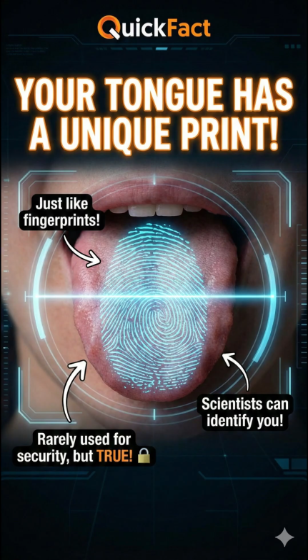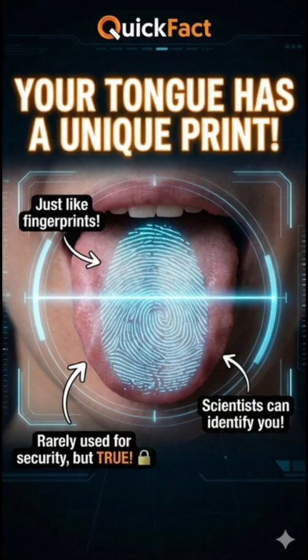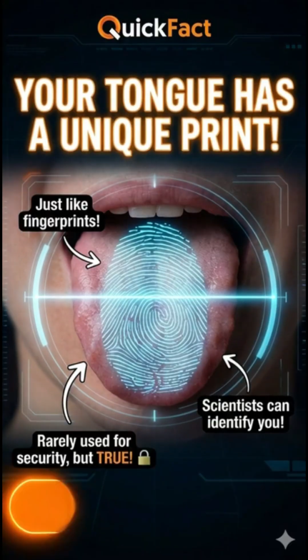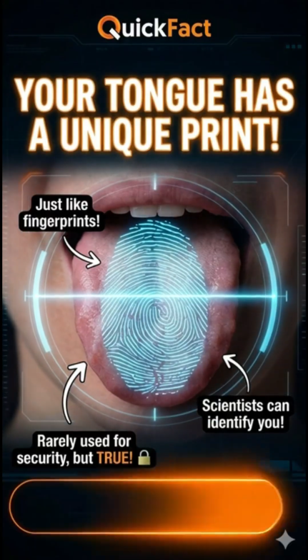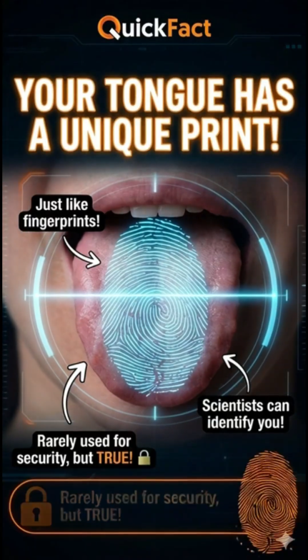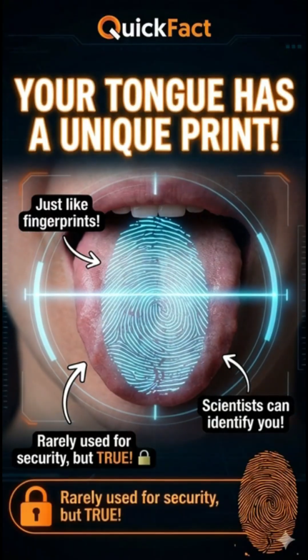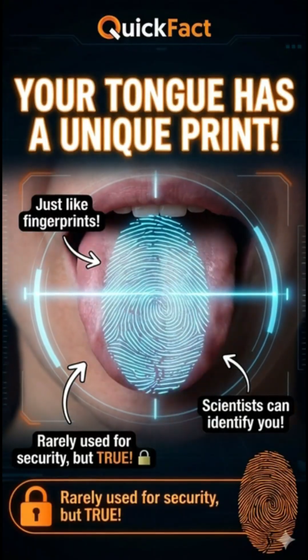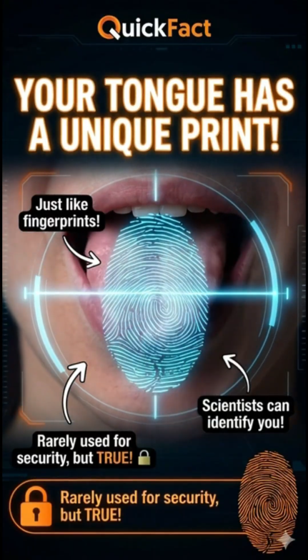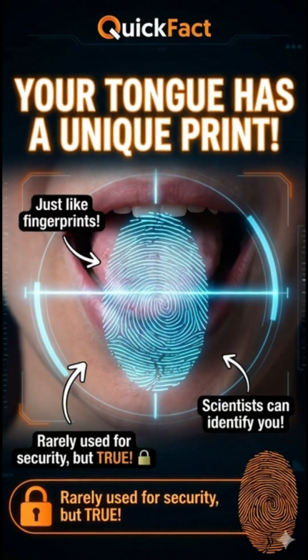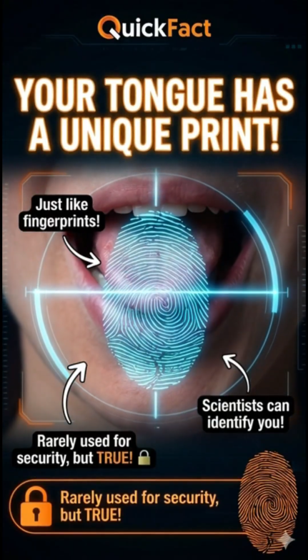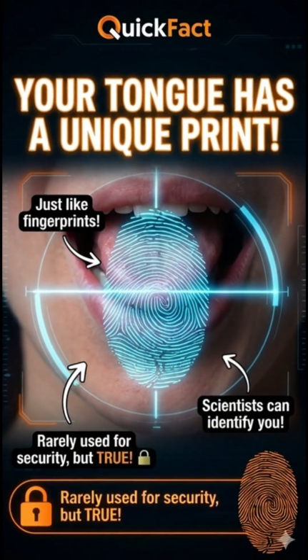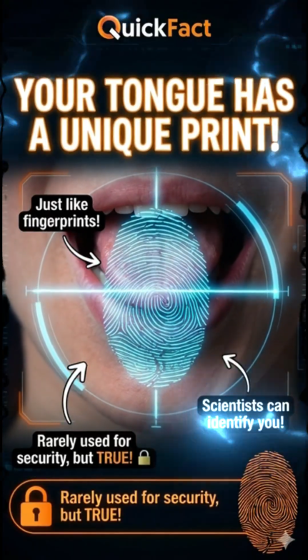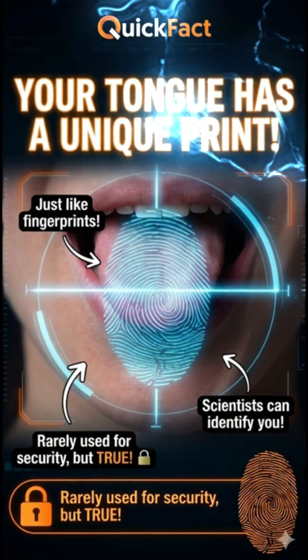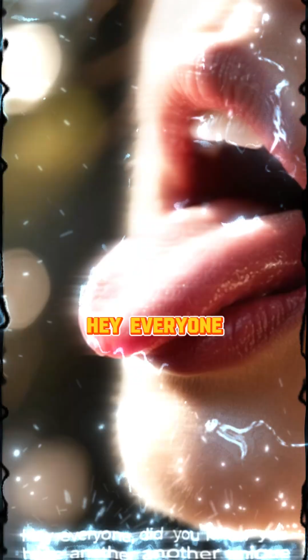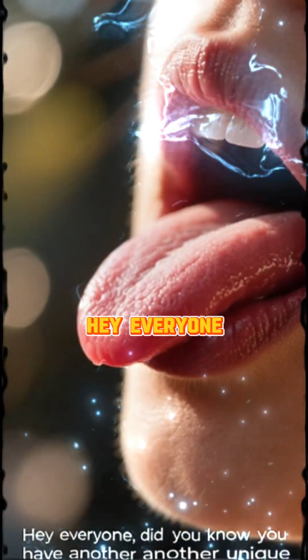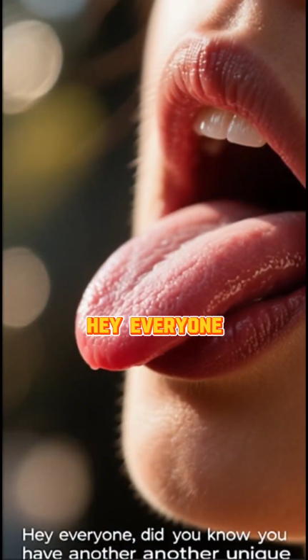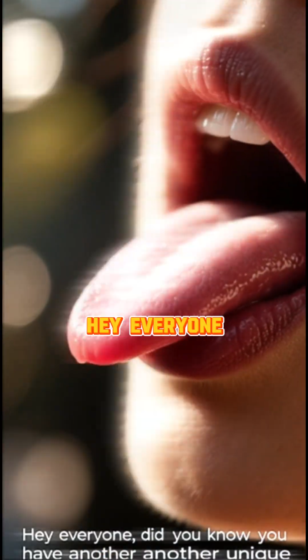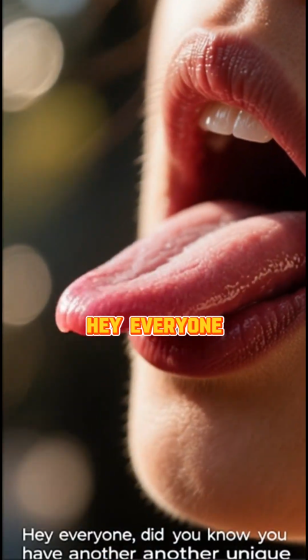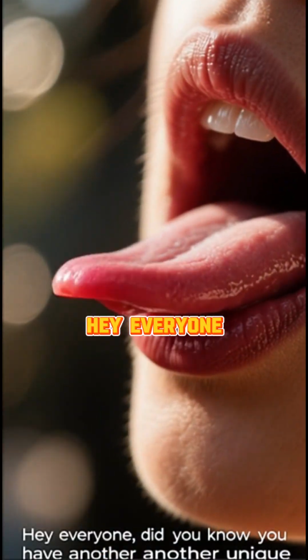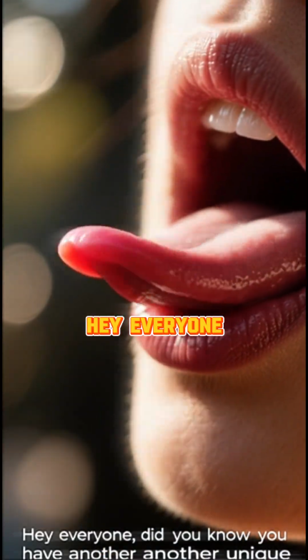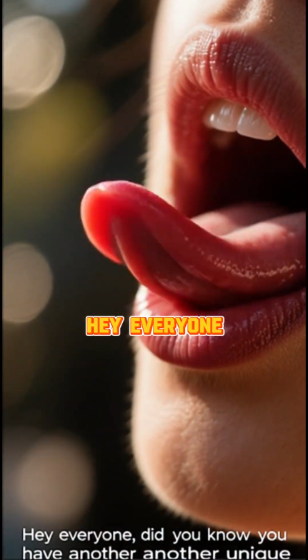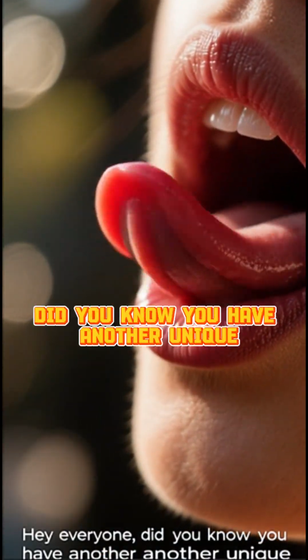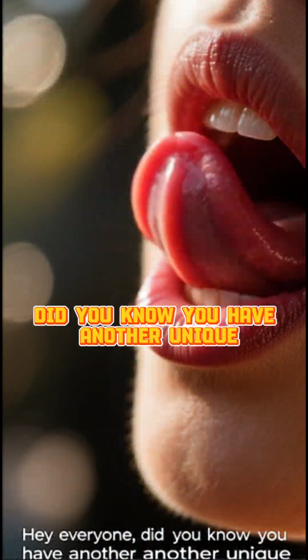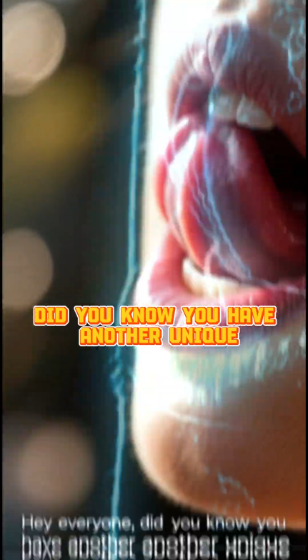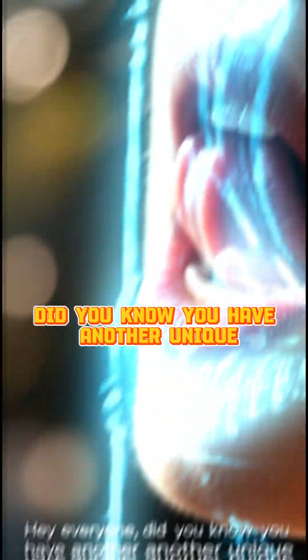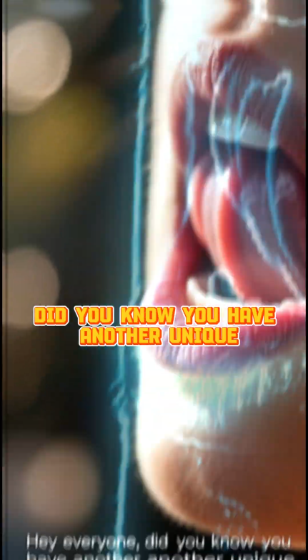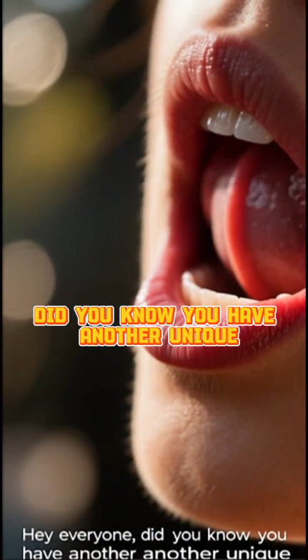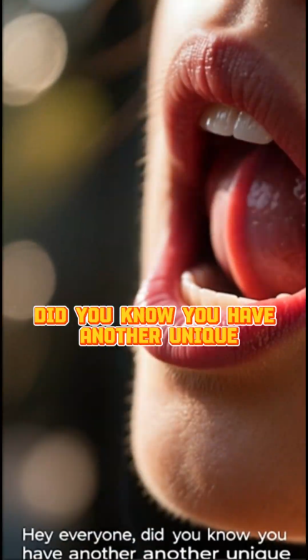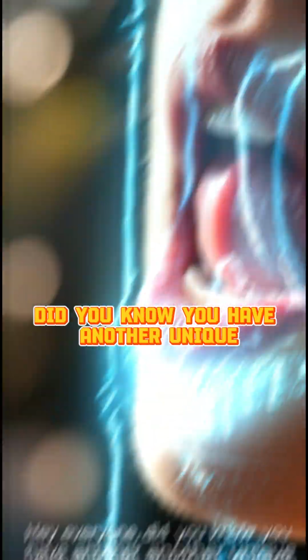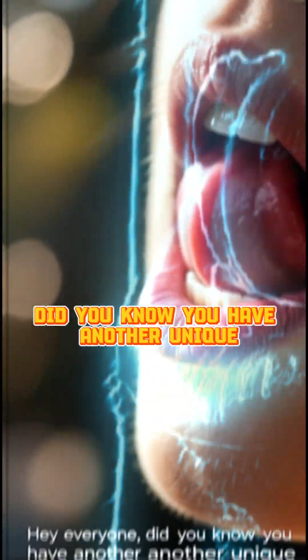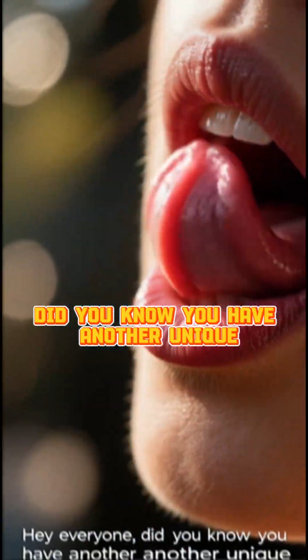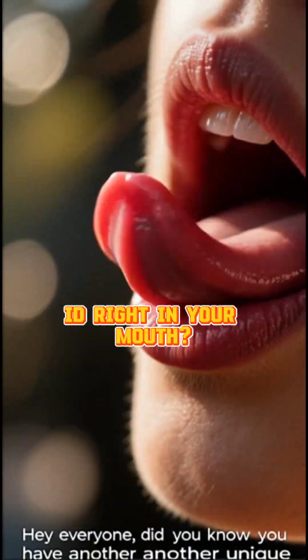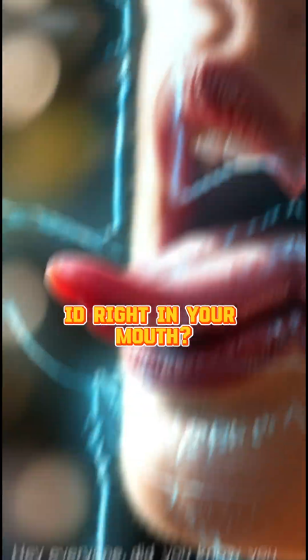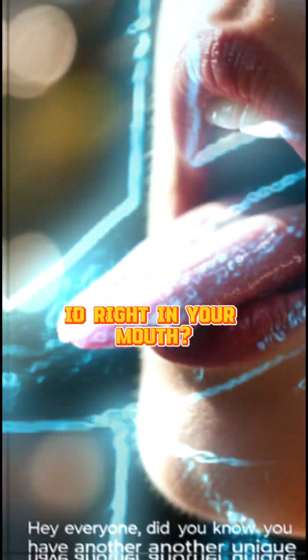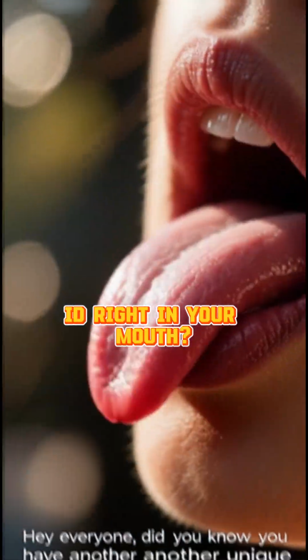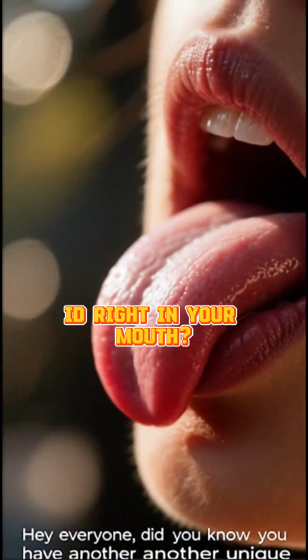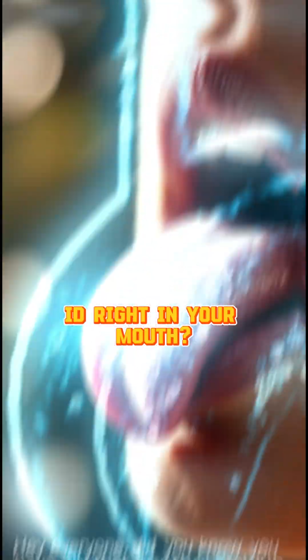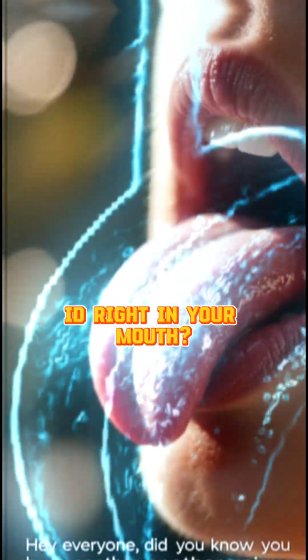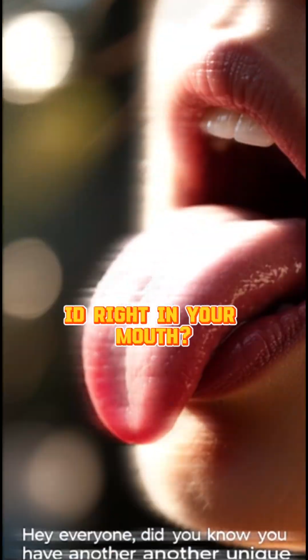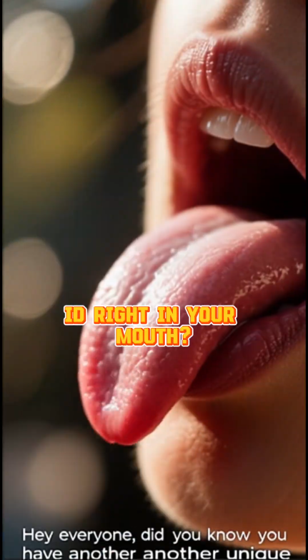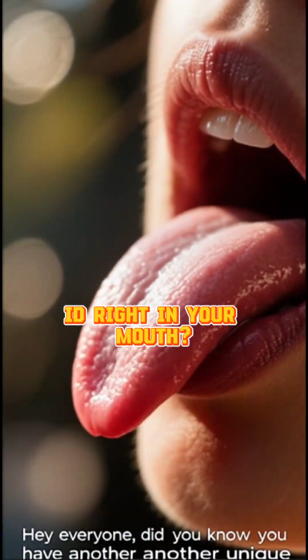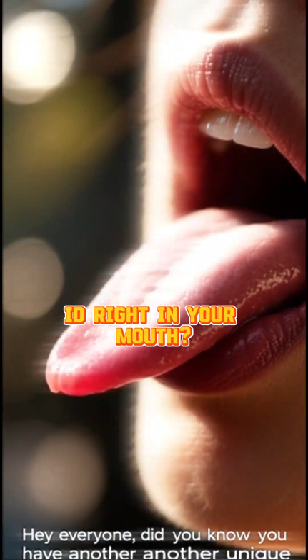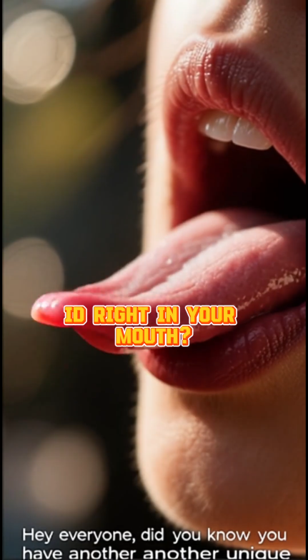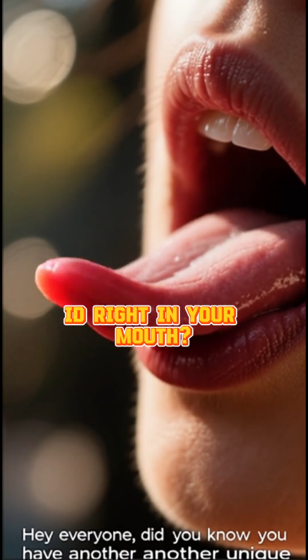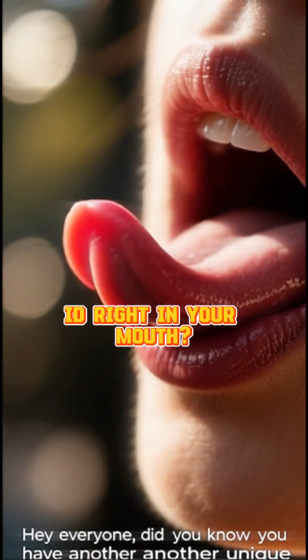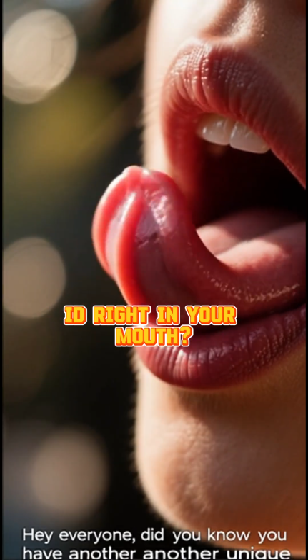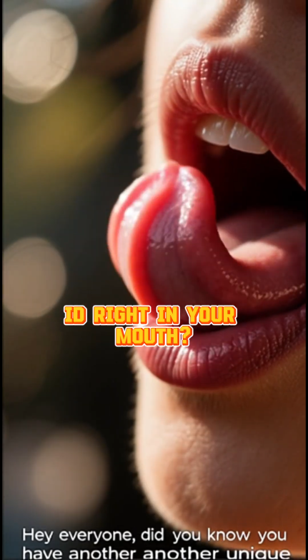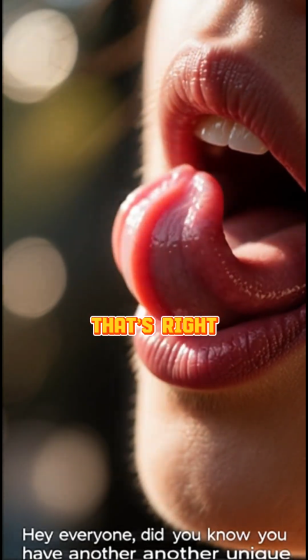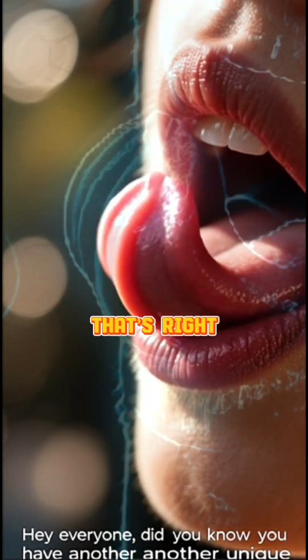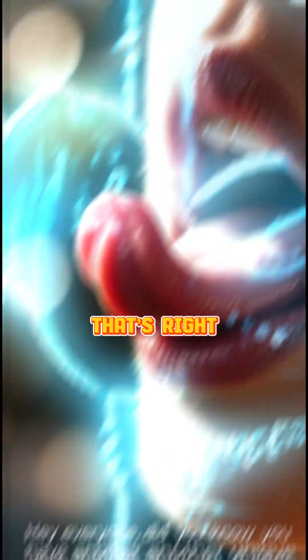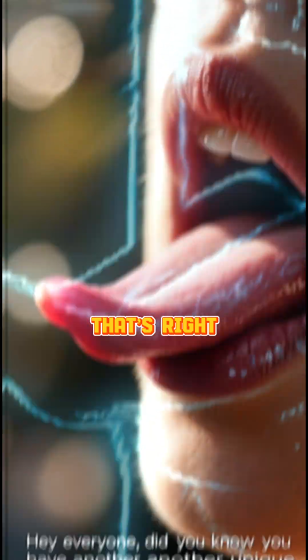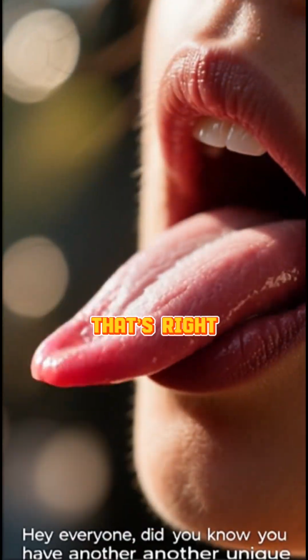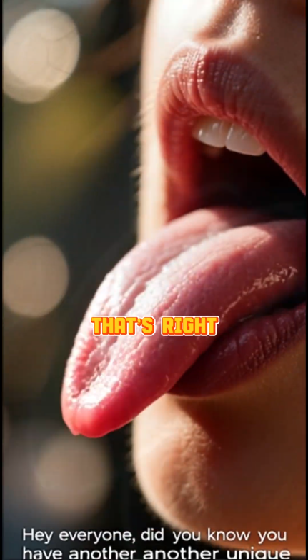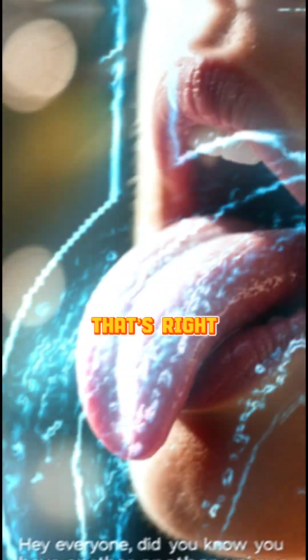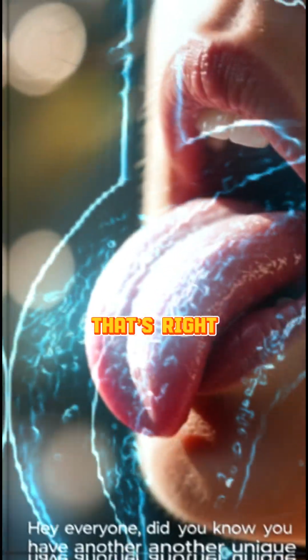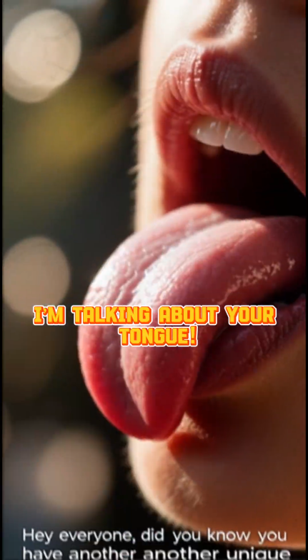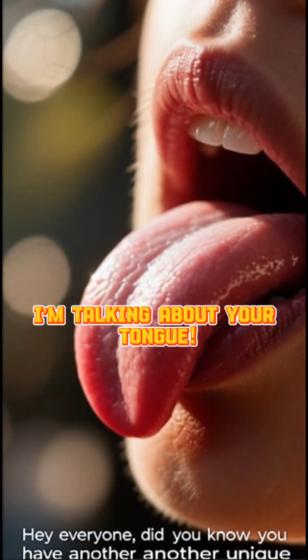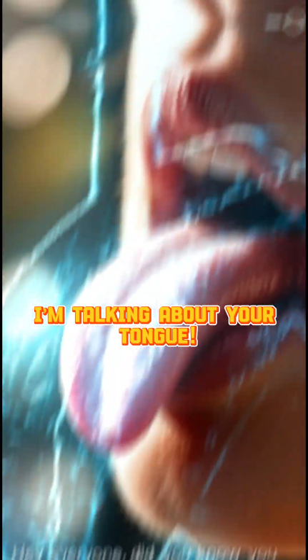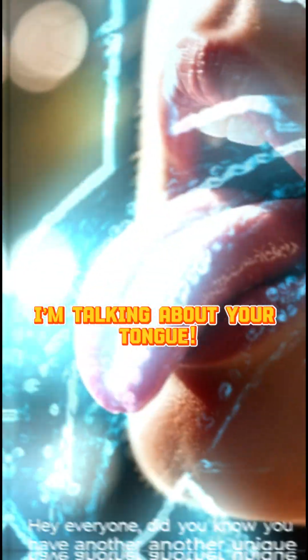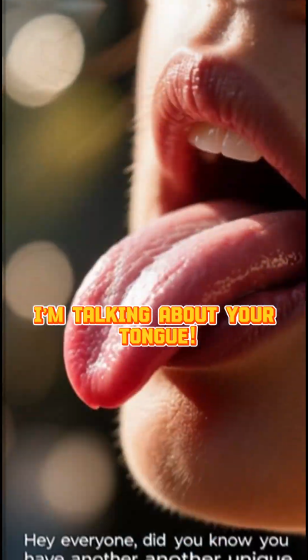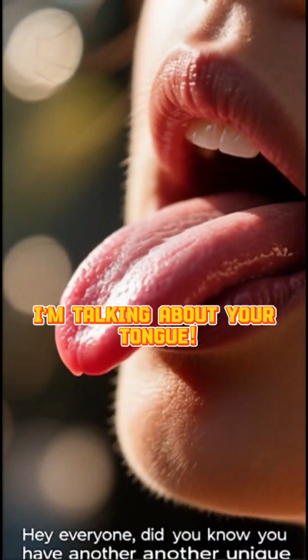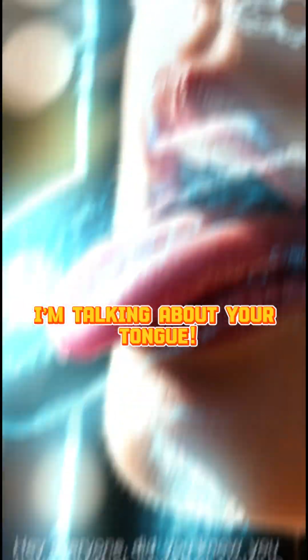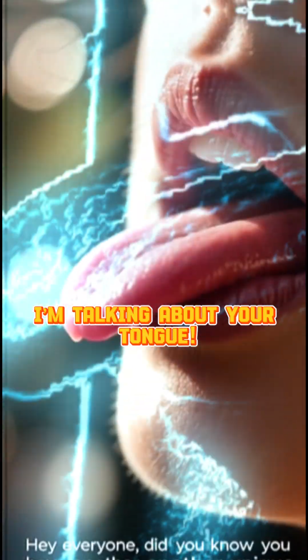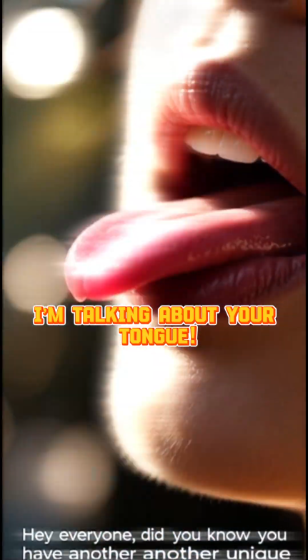Did you know? Hey everyone! Did you know you have another unique ID right in your mouth? That's right — I'm talking about your tongue!